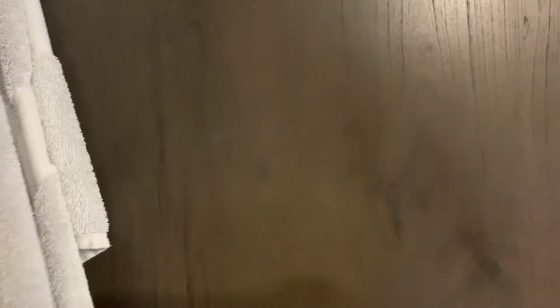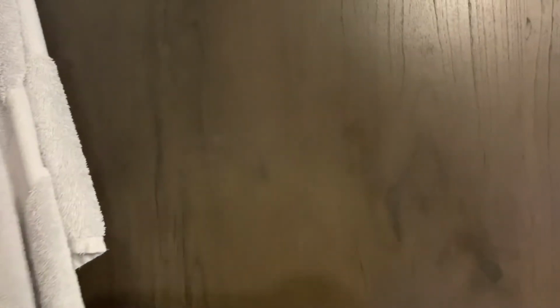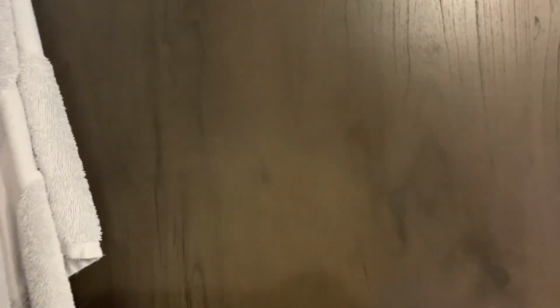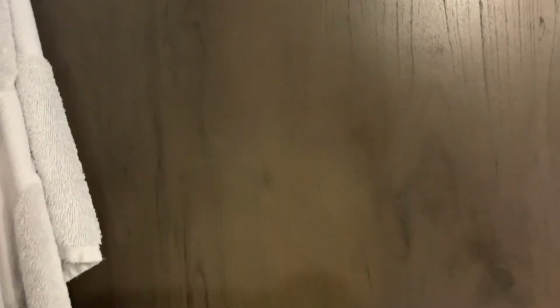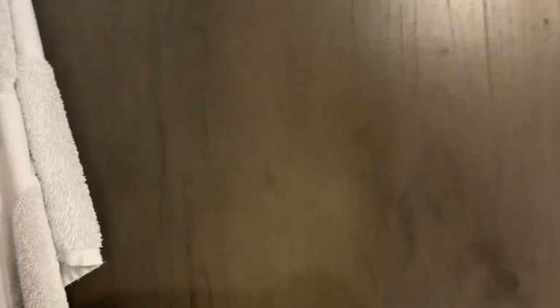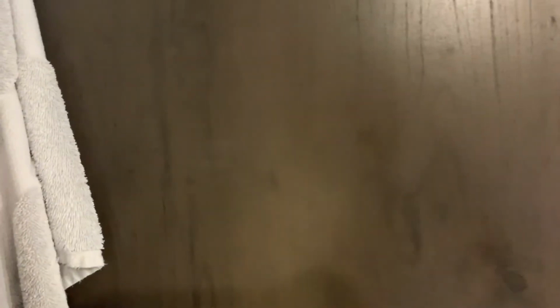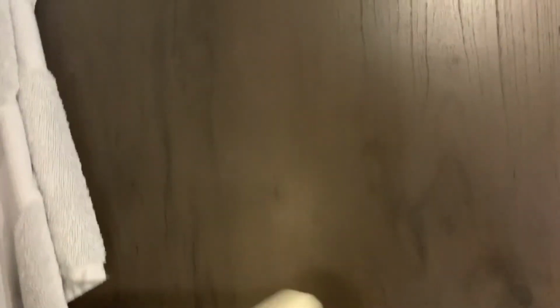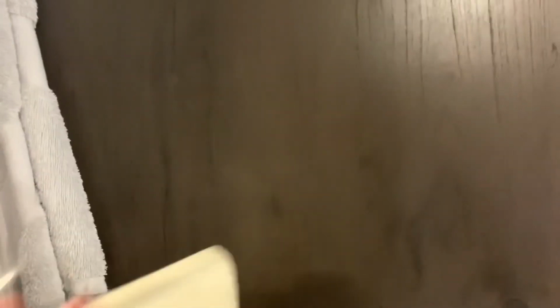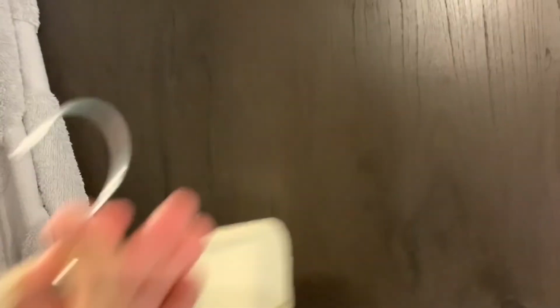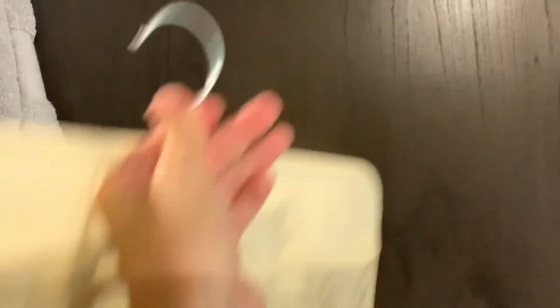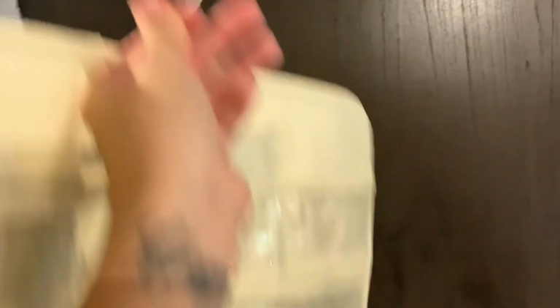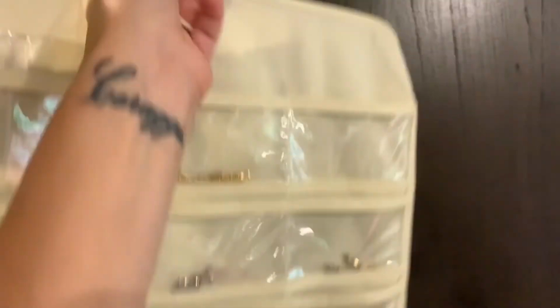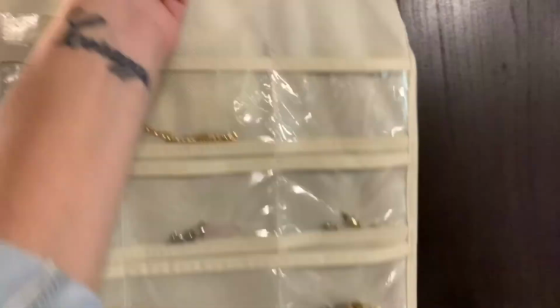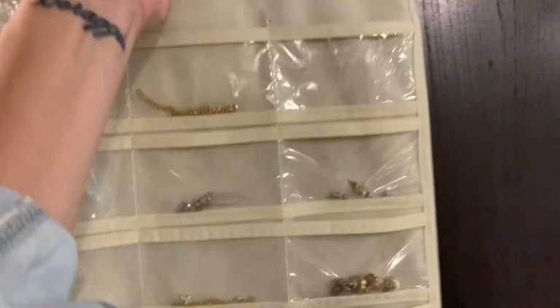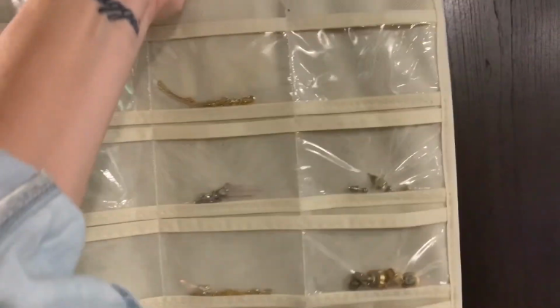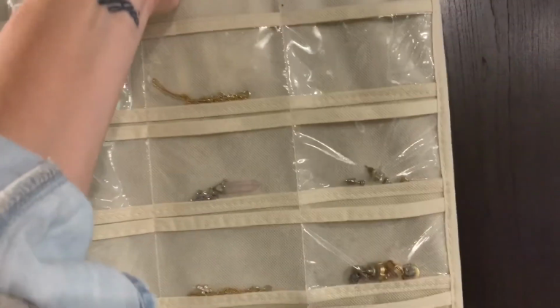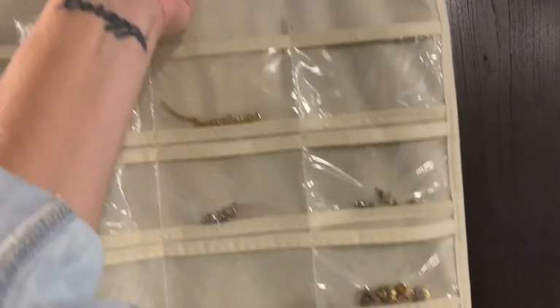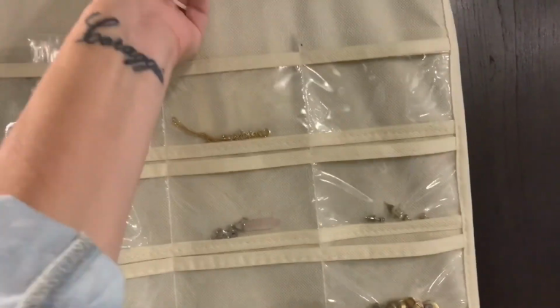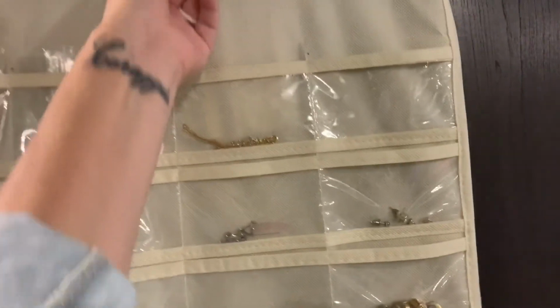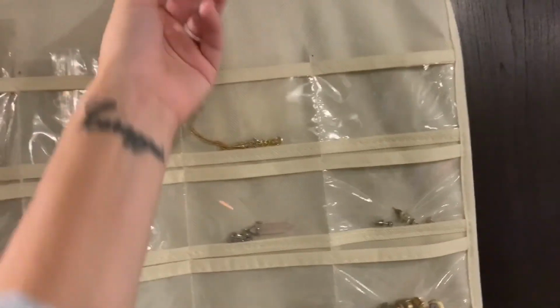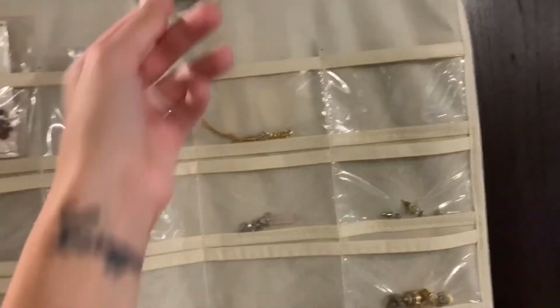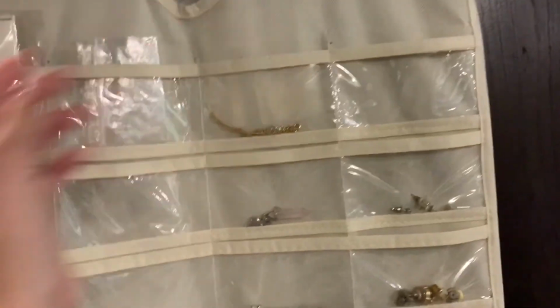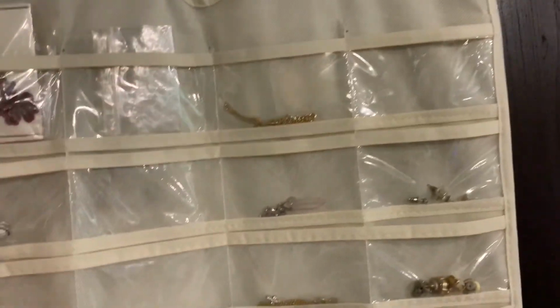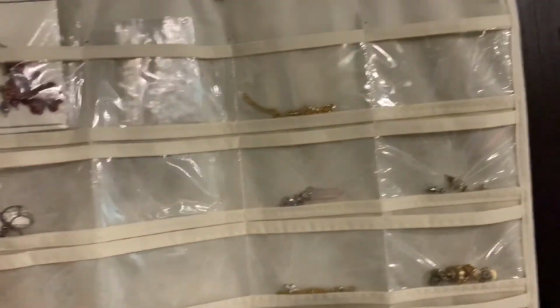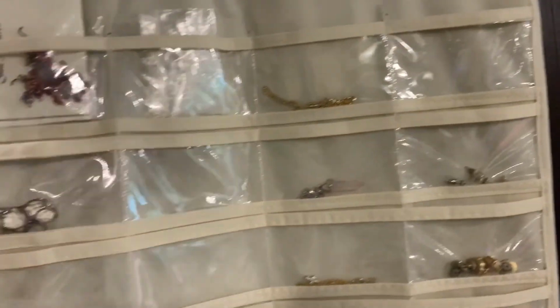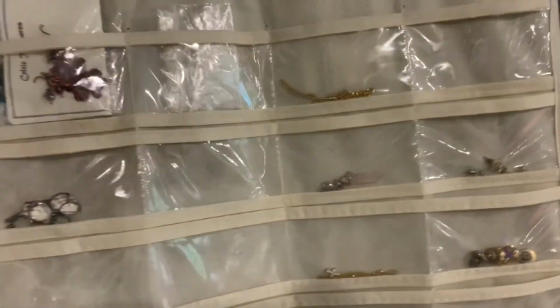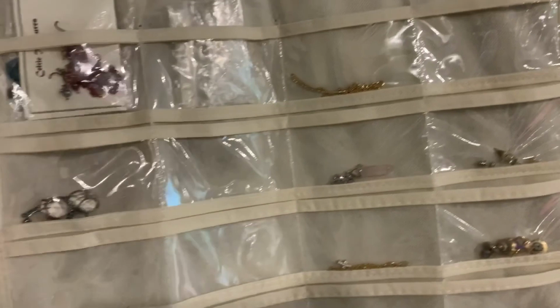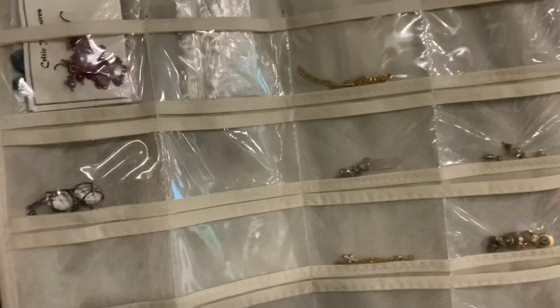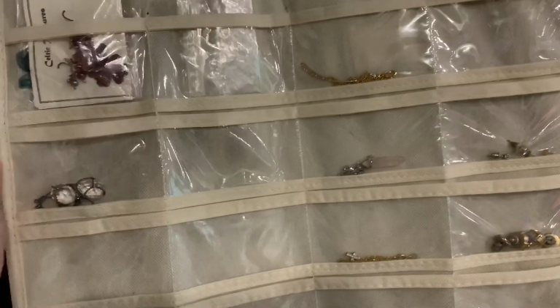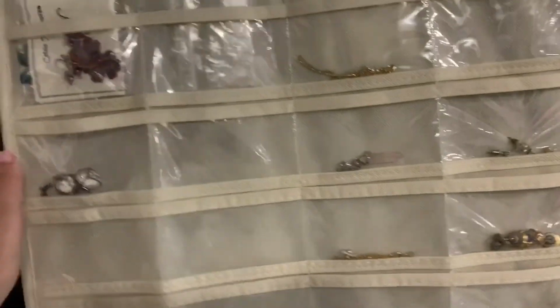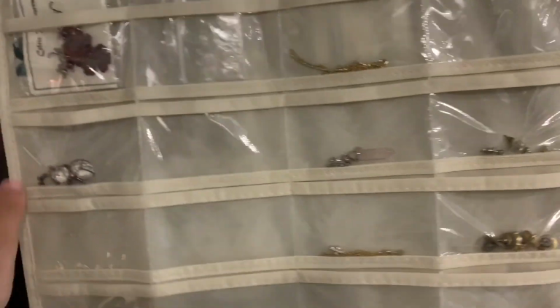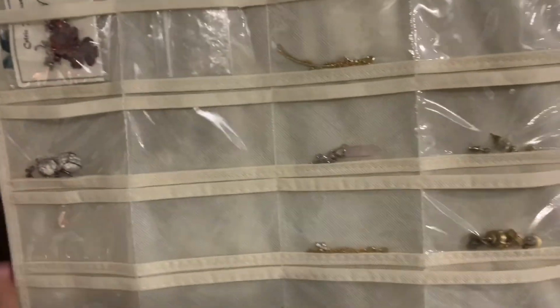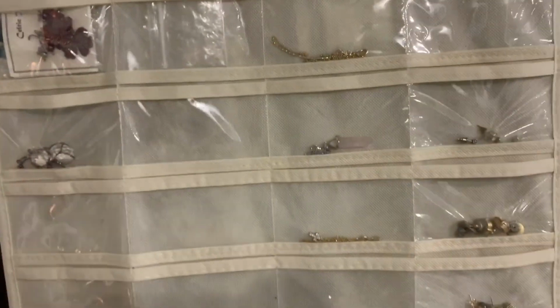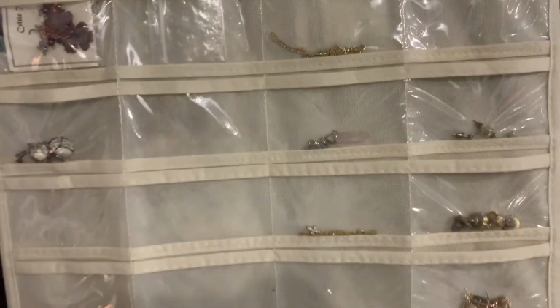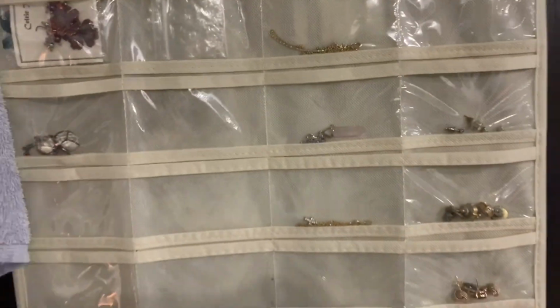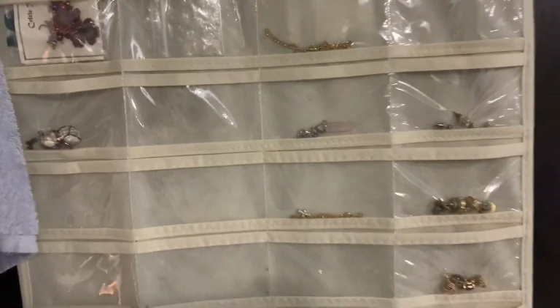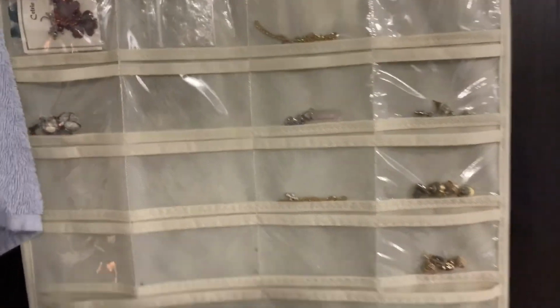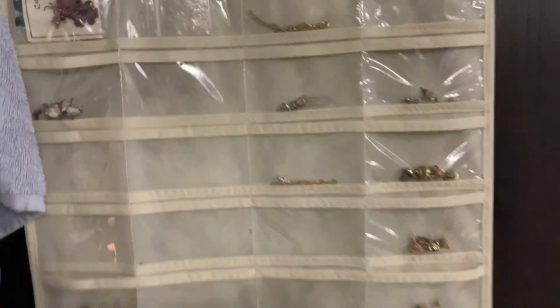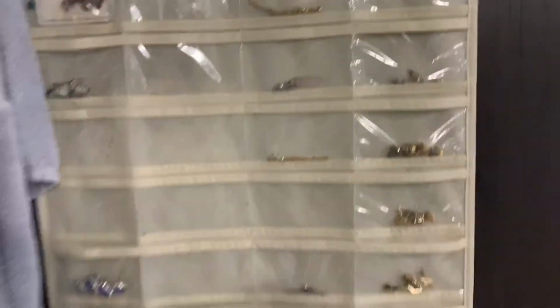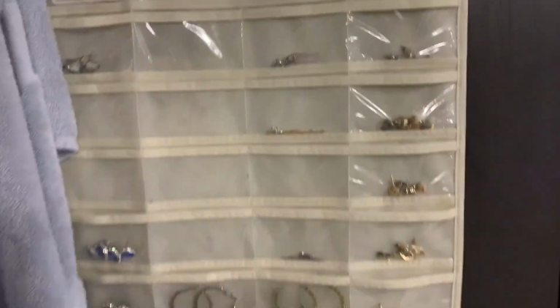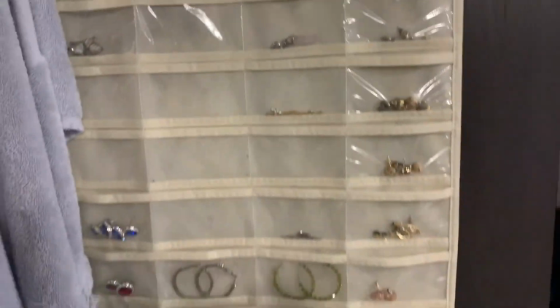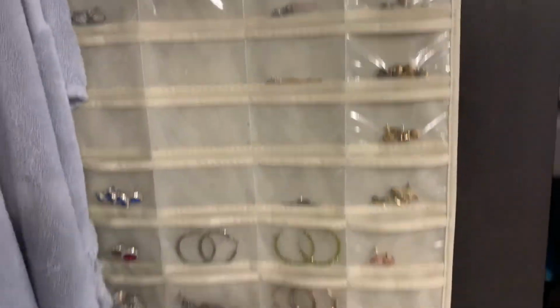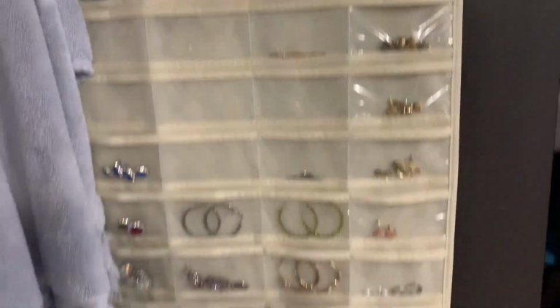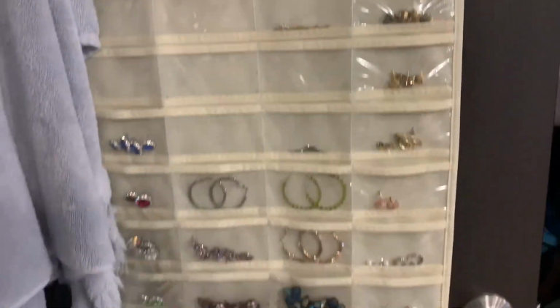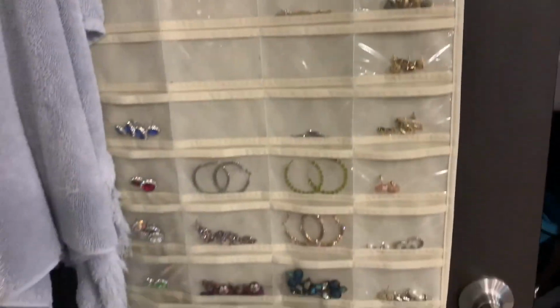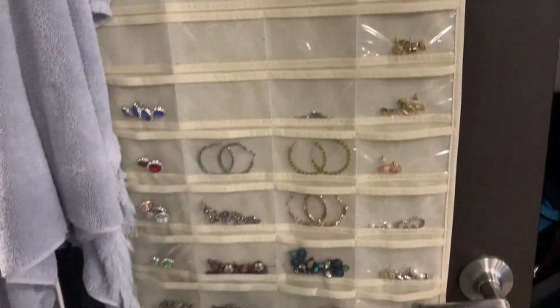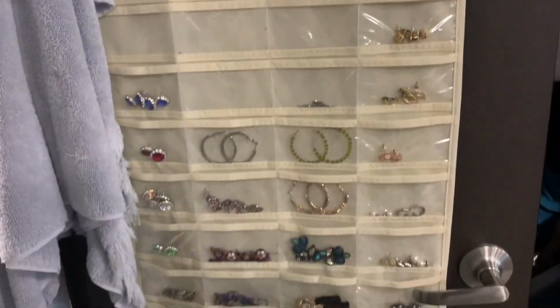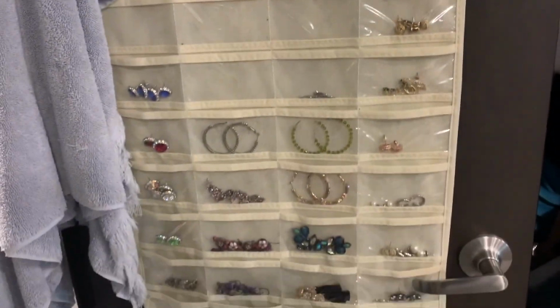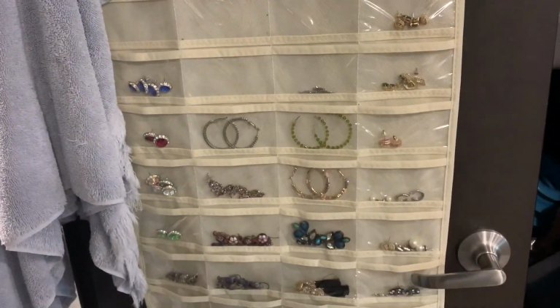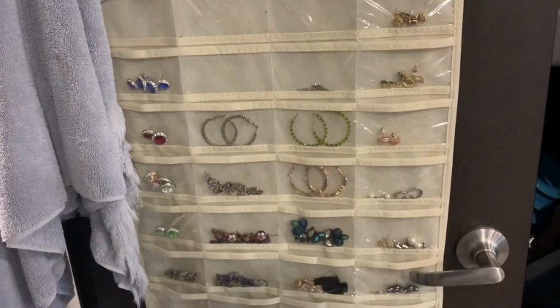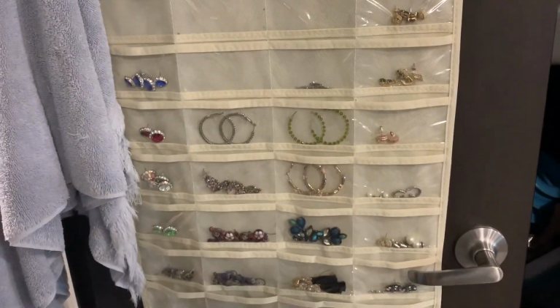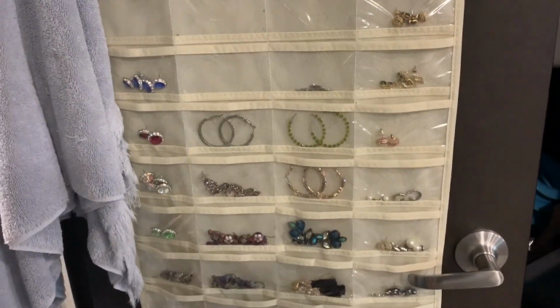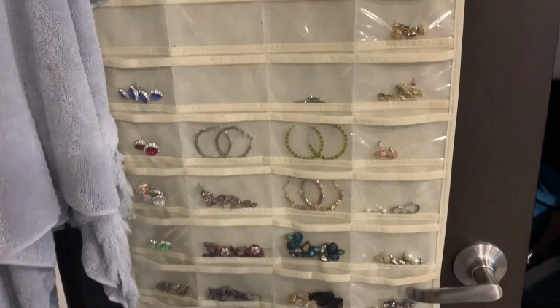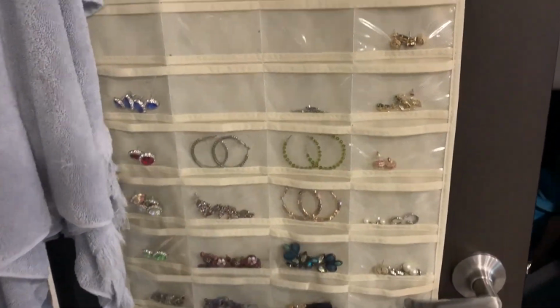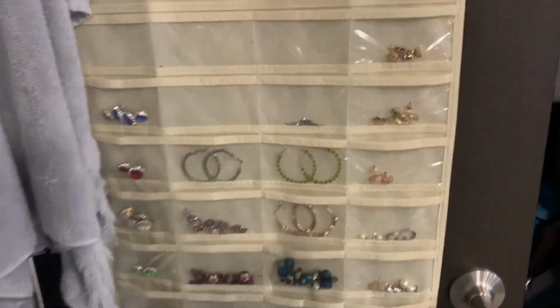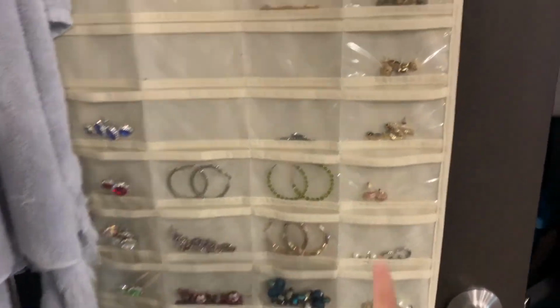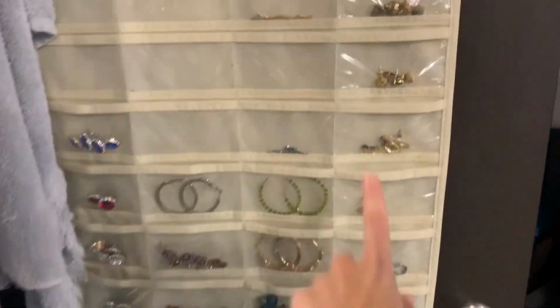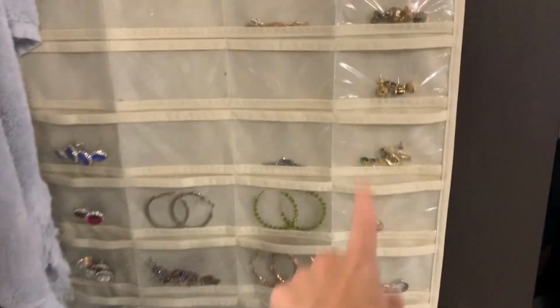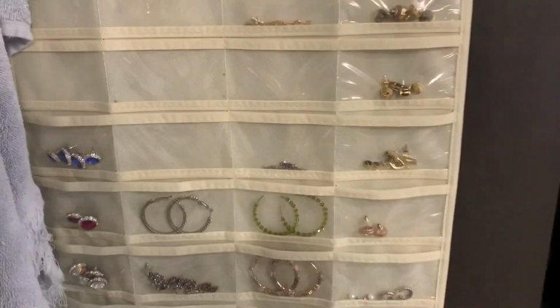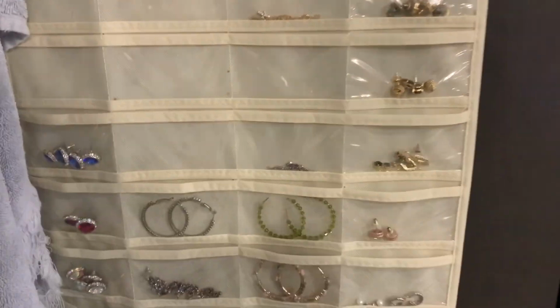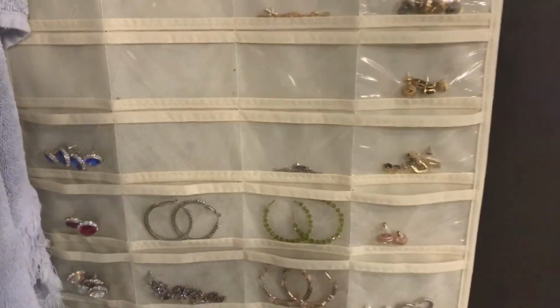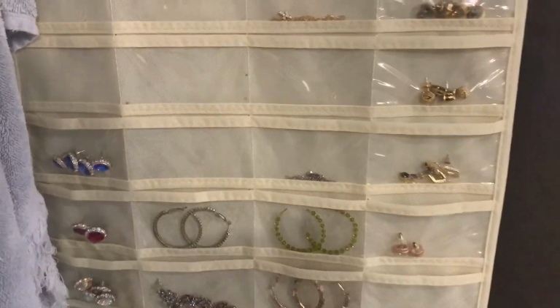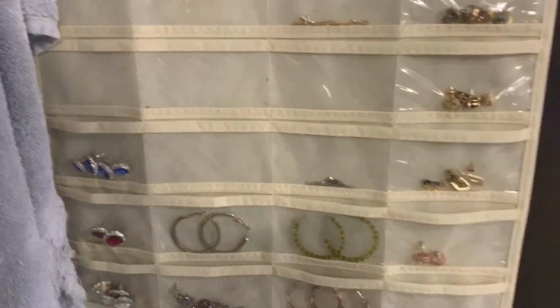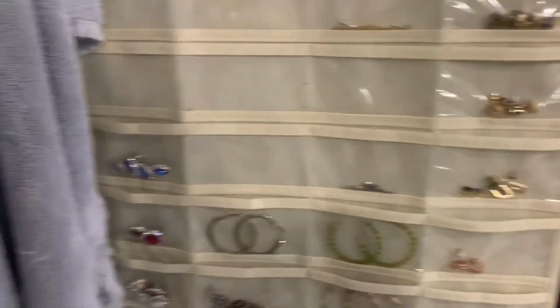This side is stuff that I use a little more often — it's got some dainty necklaces, my studs, and stuff like that.